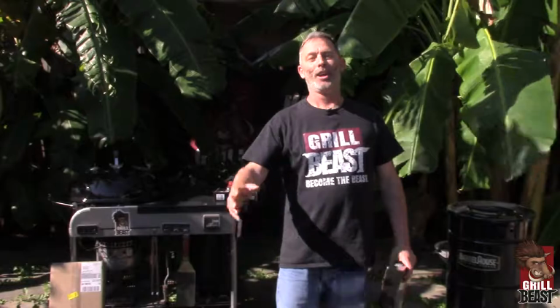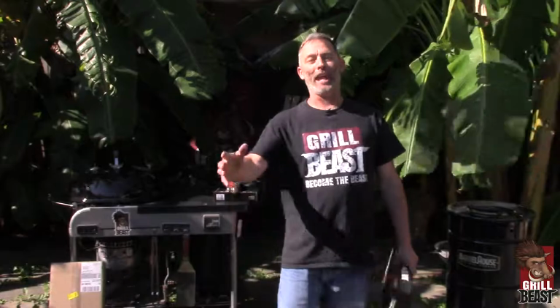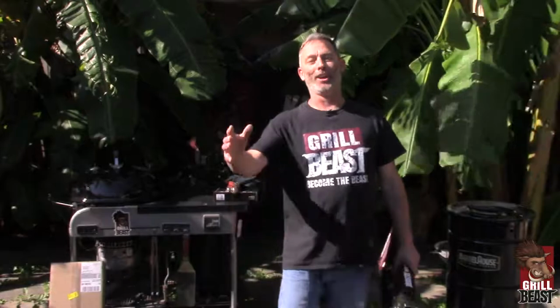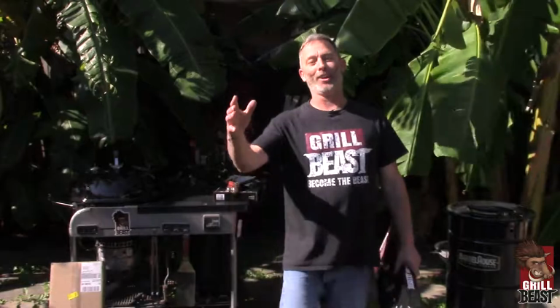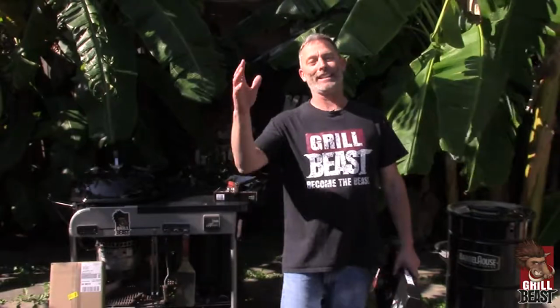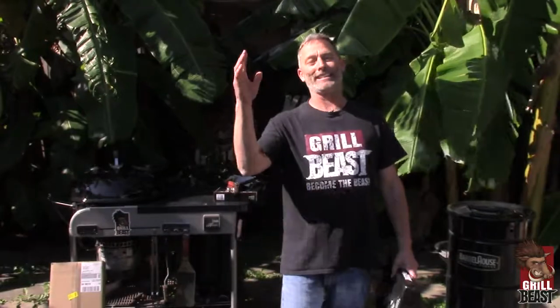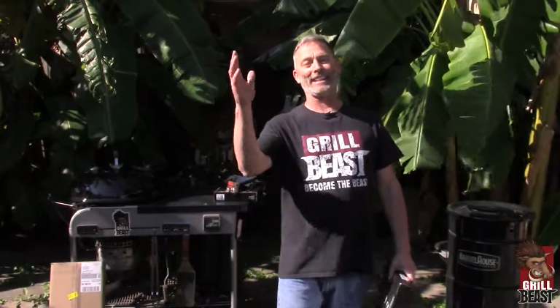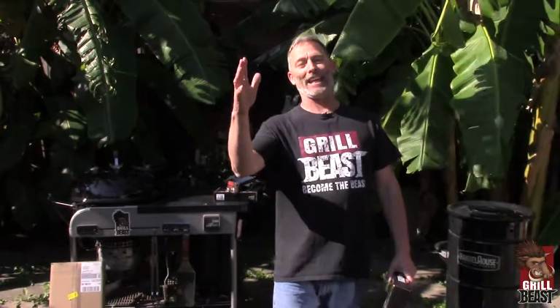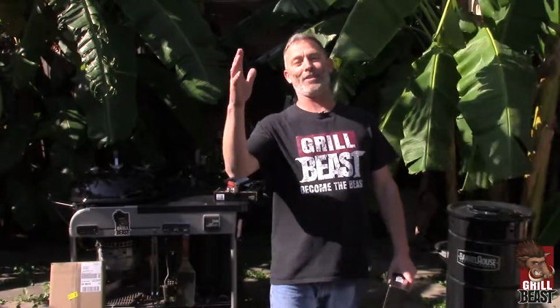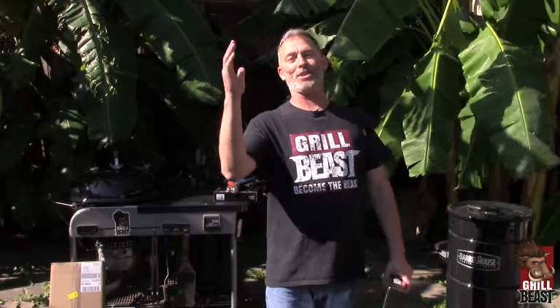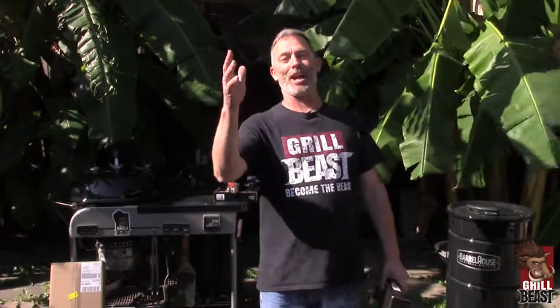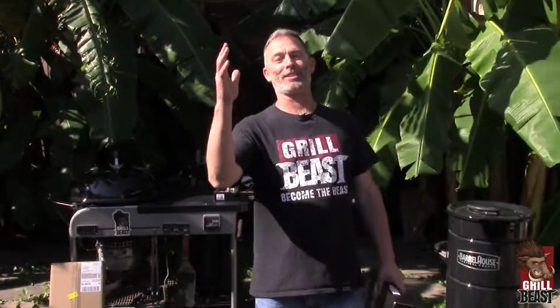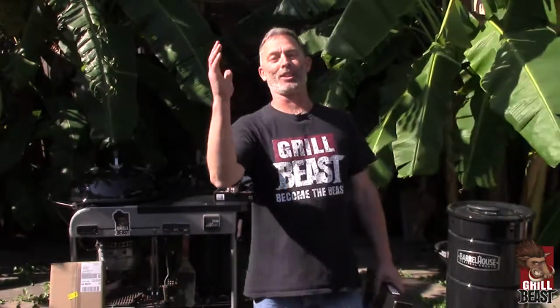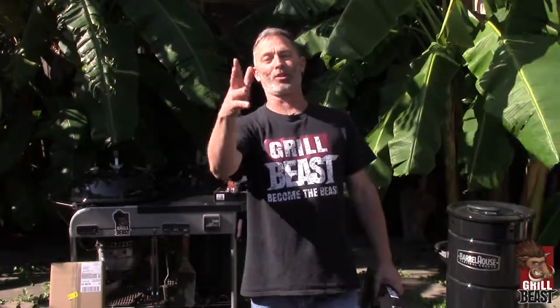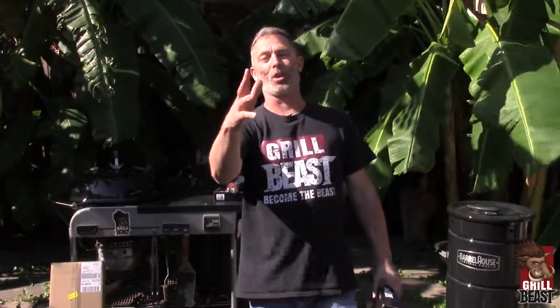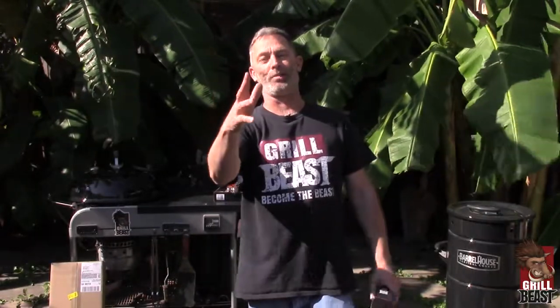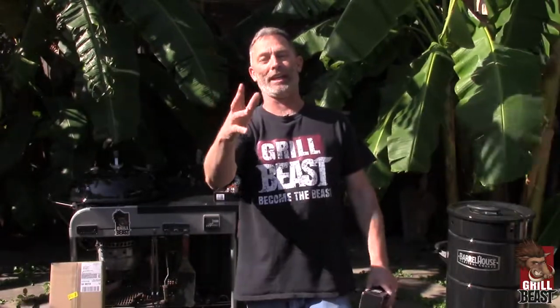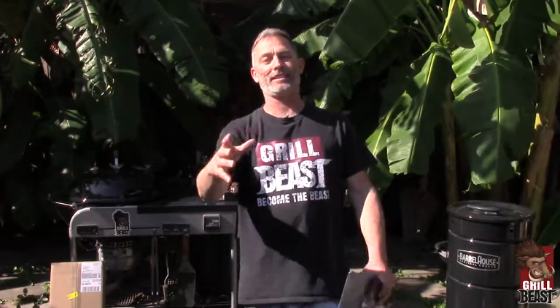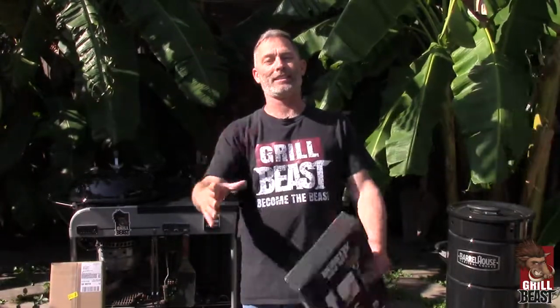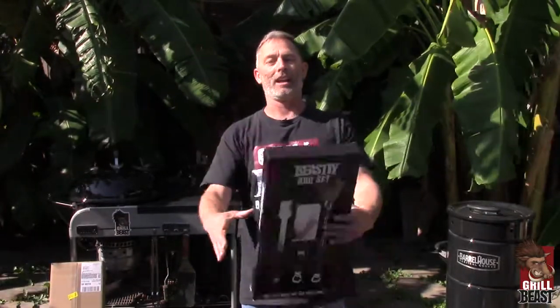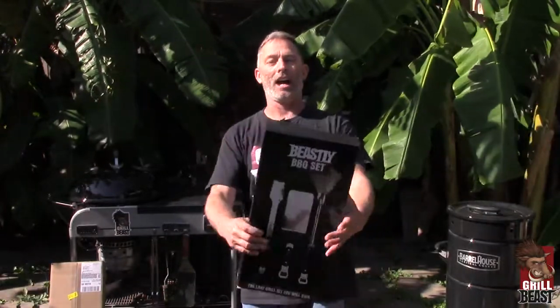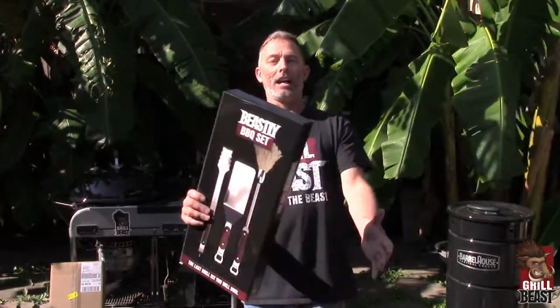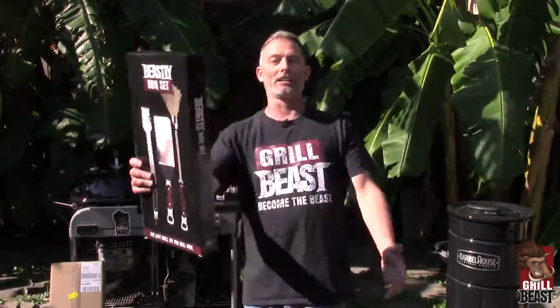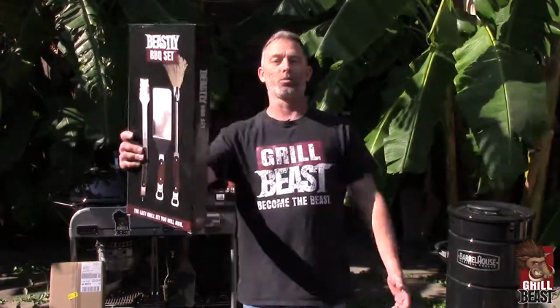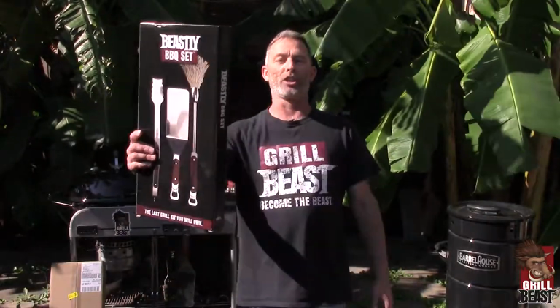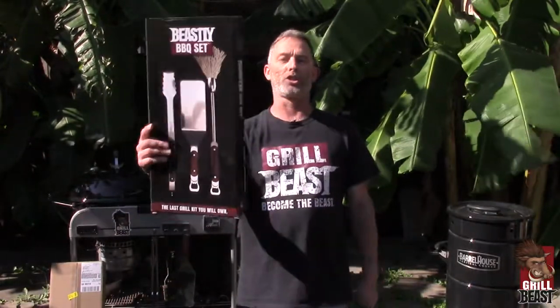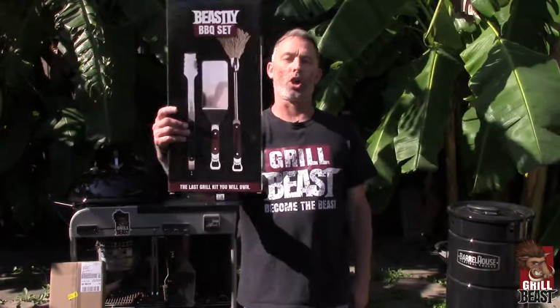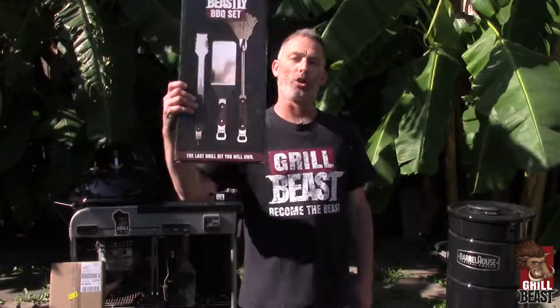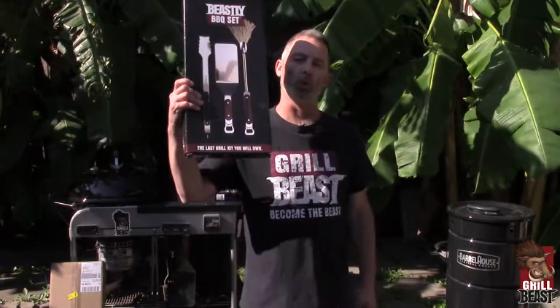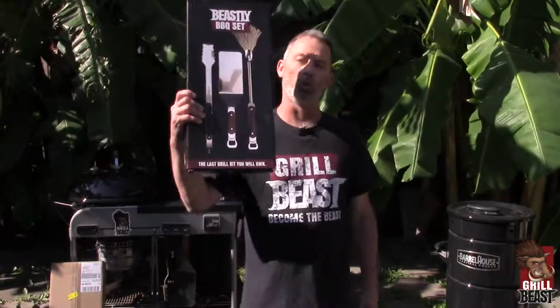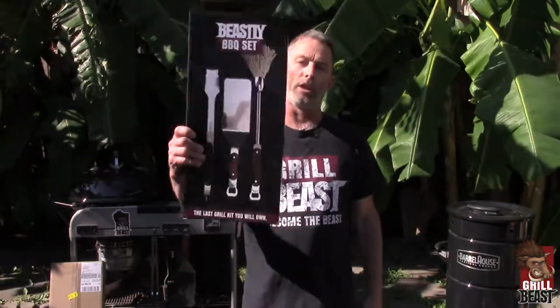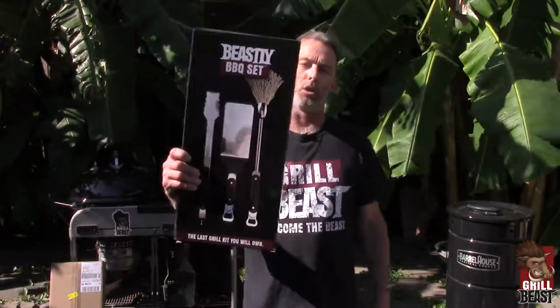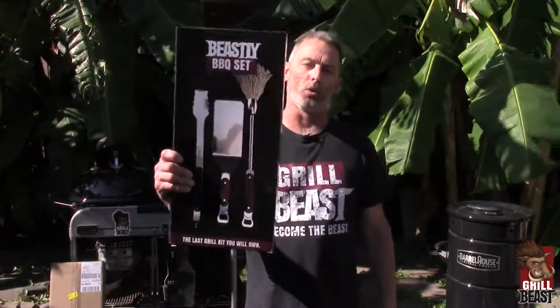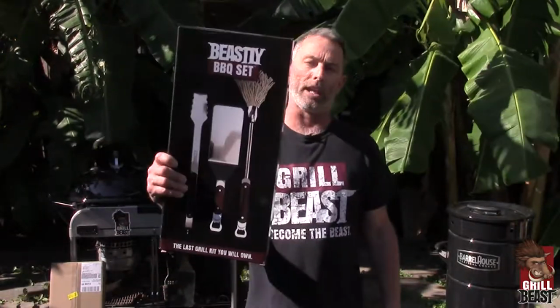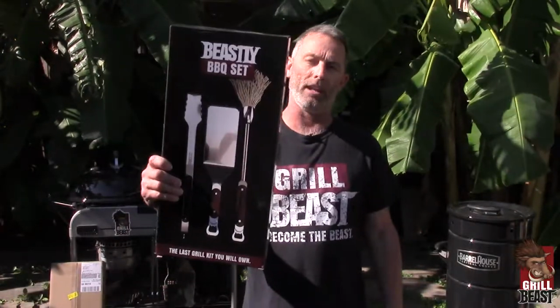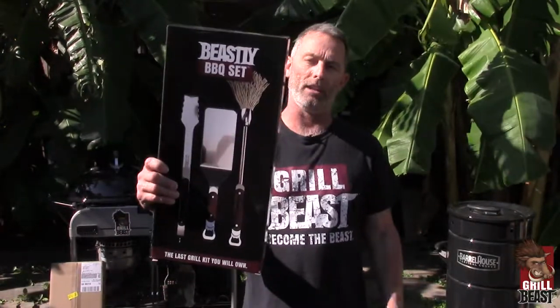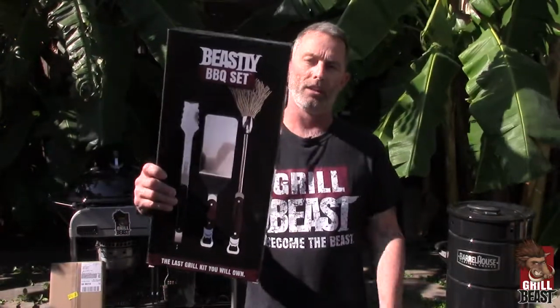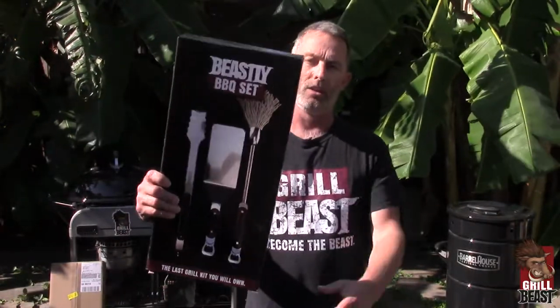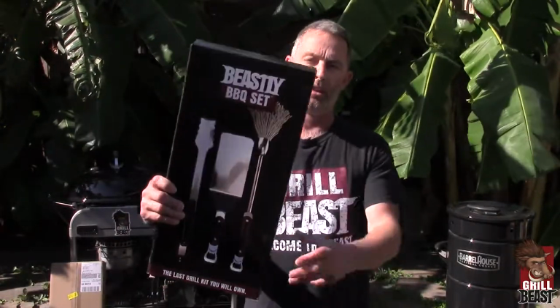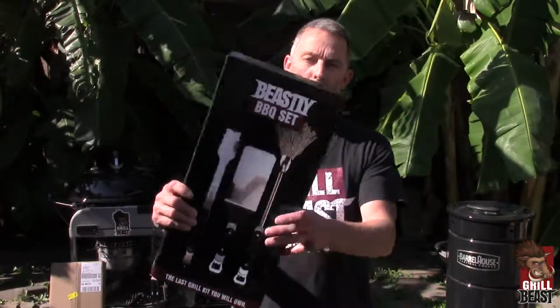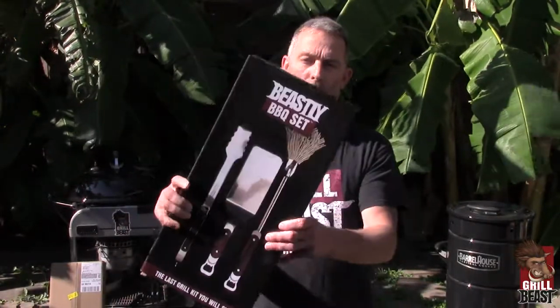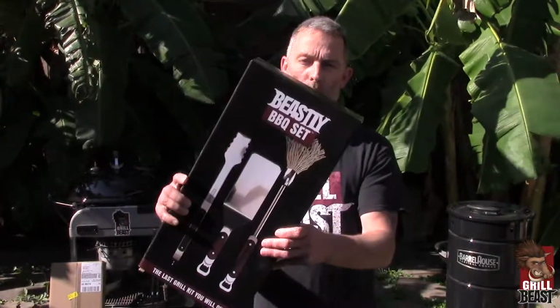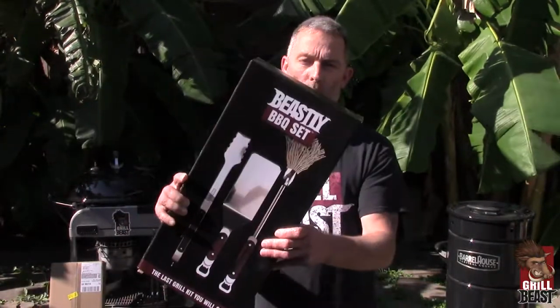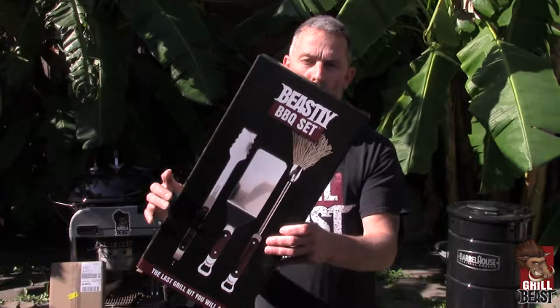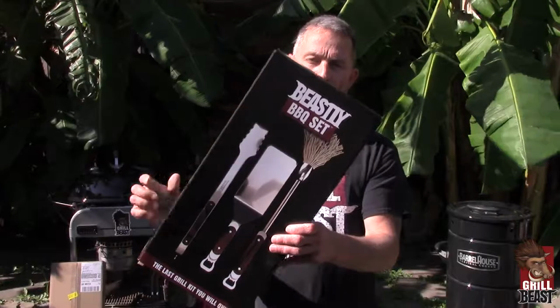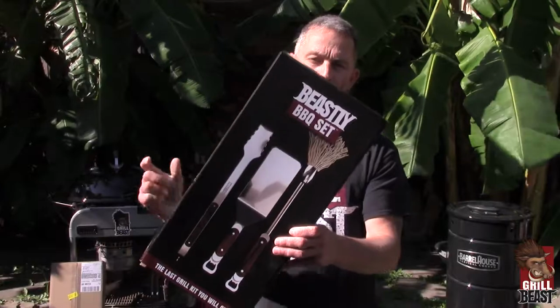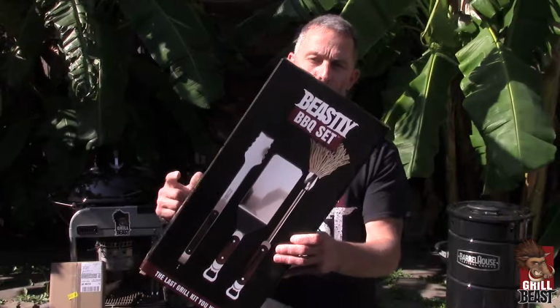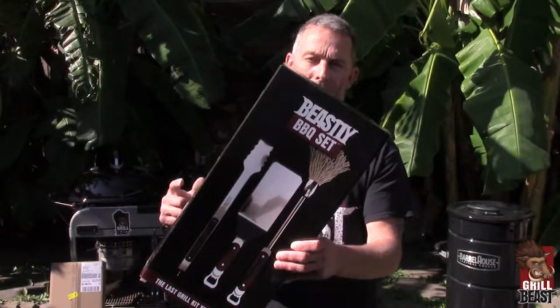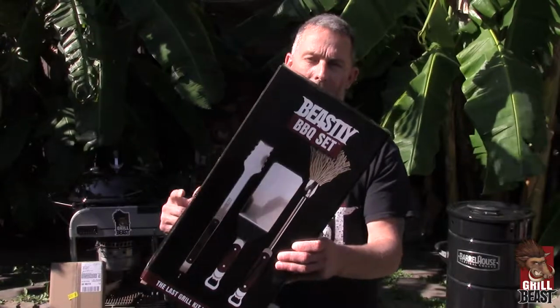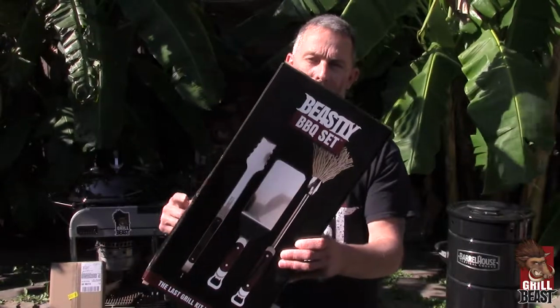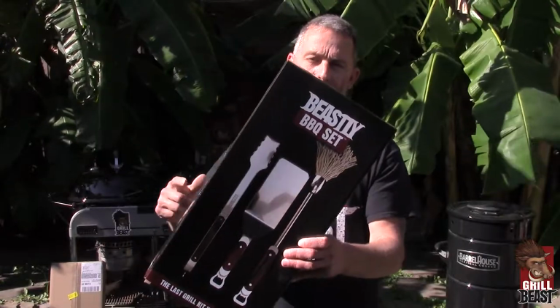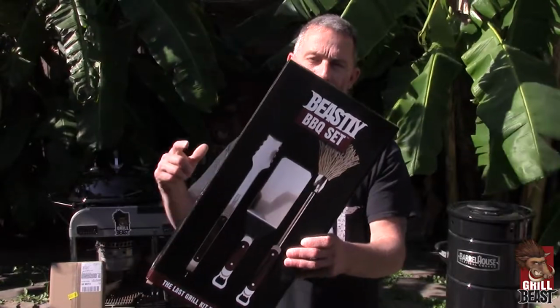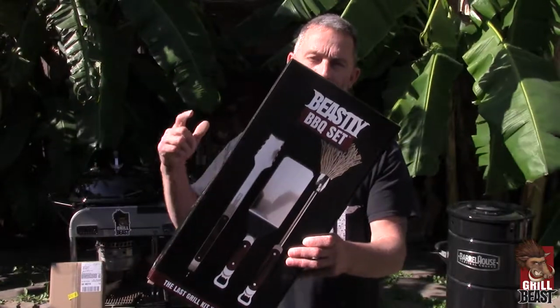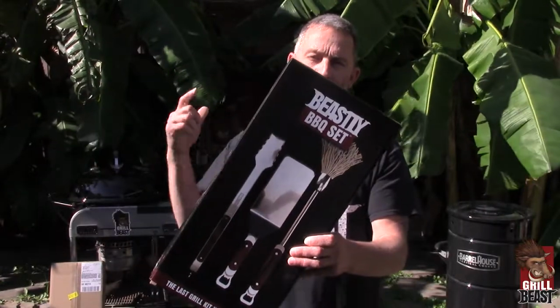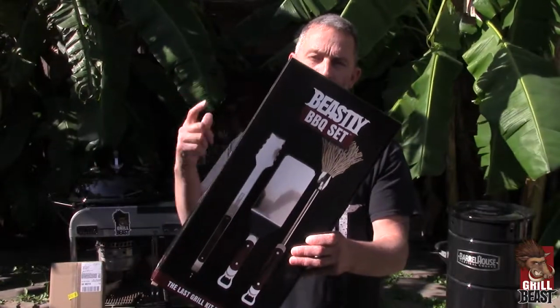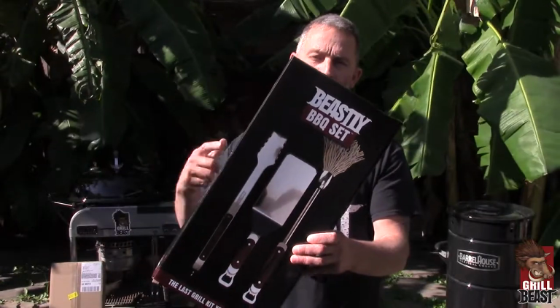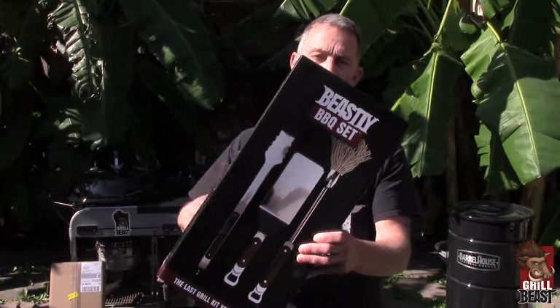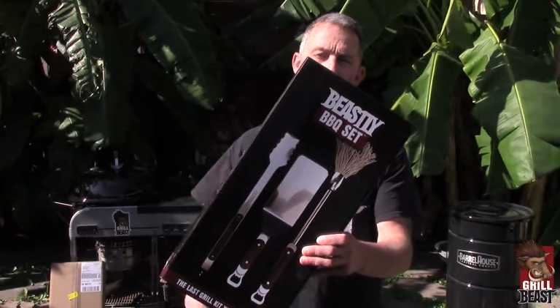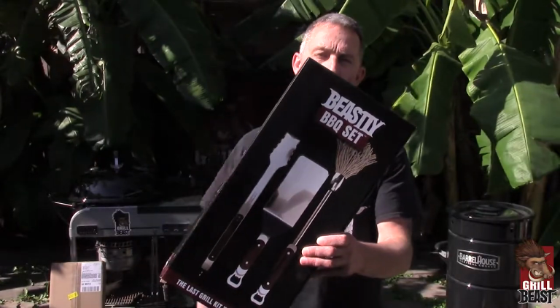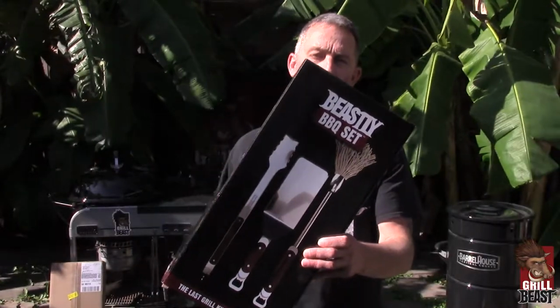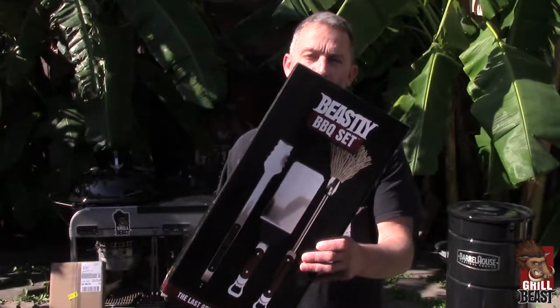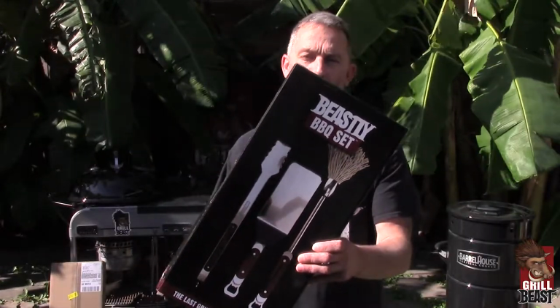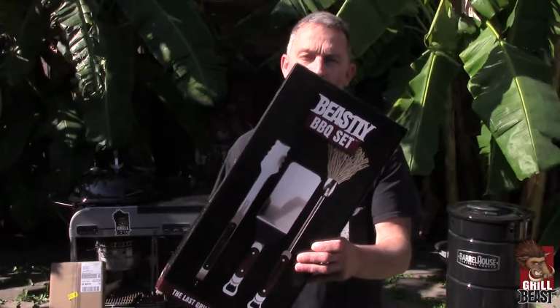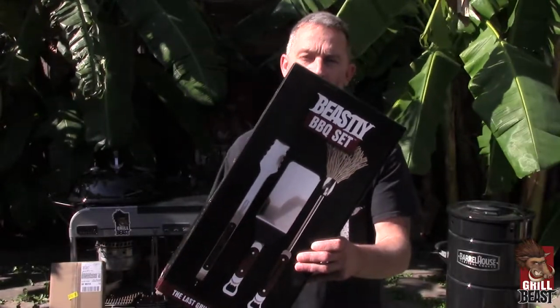How you doing? This is Dave Johnson, The Grill Beast. I just want to show you what you get when you order our badass beastly barbecue kit.